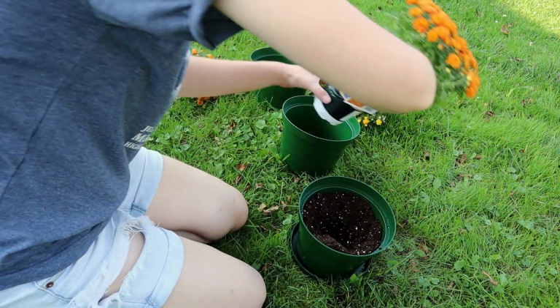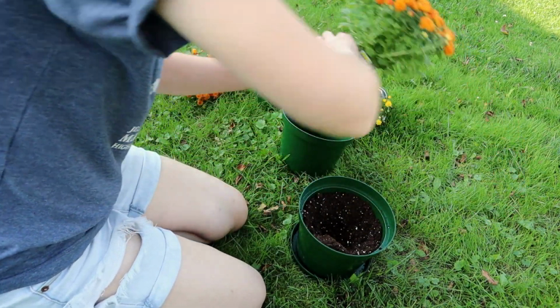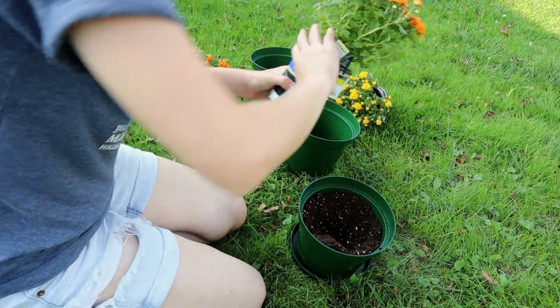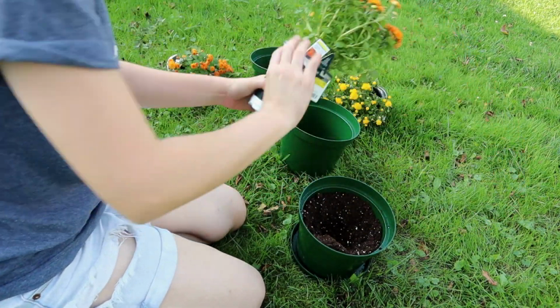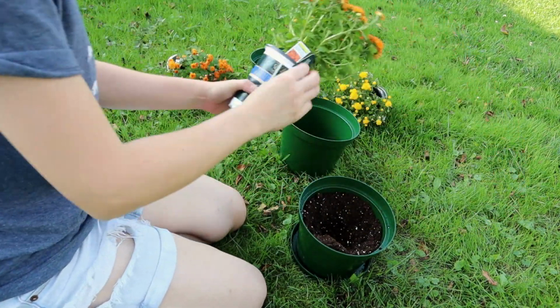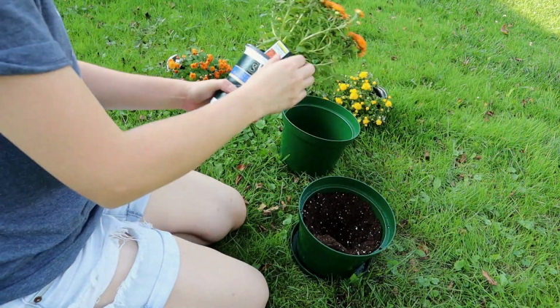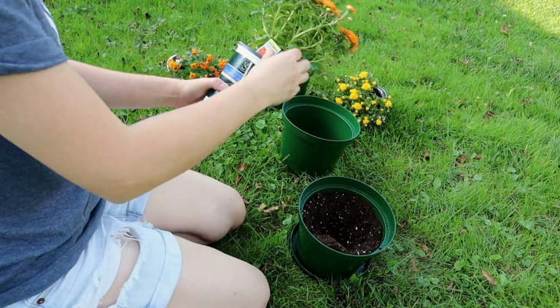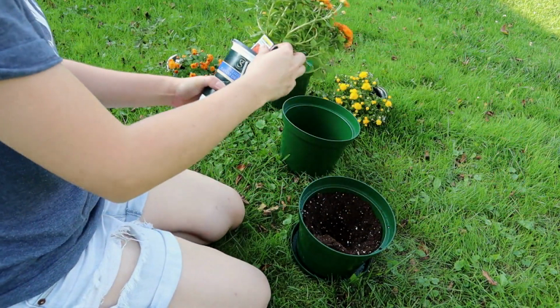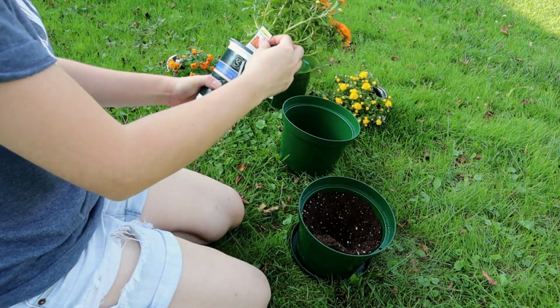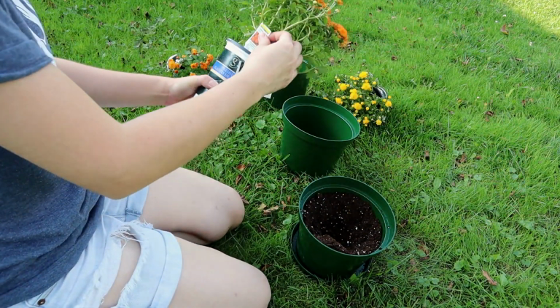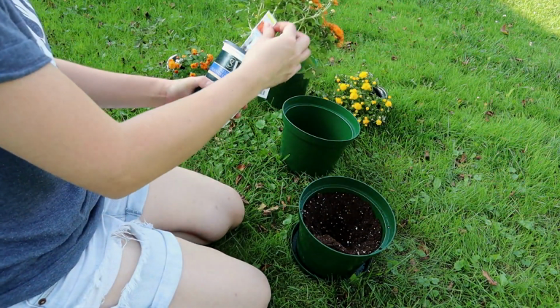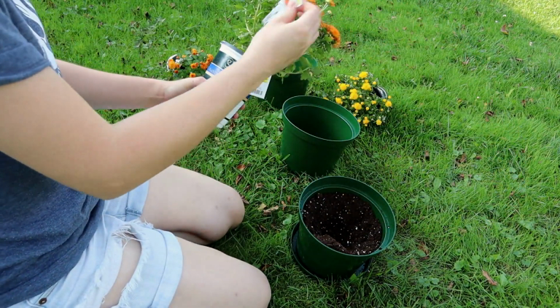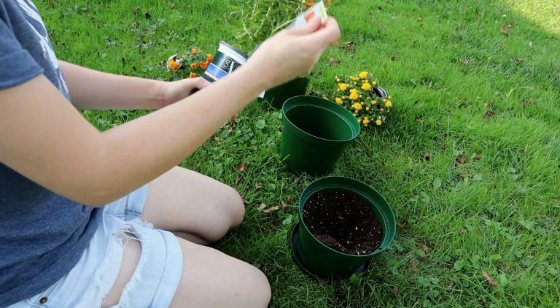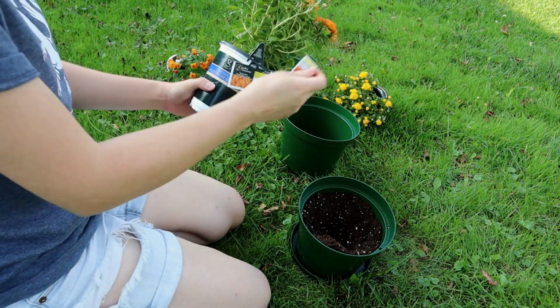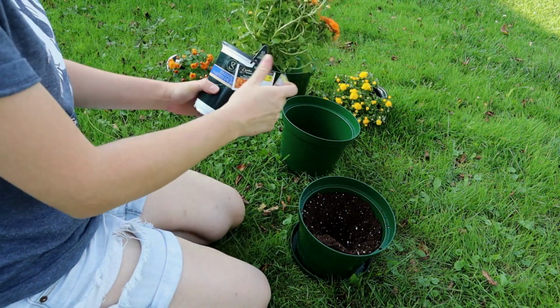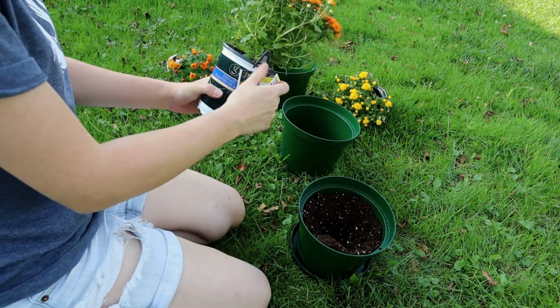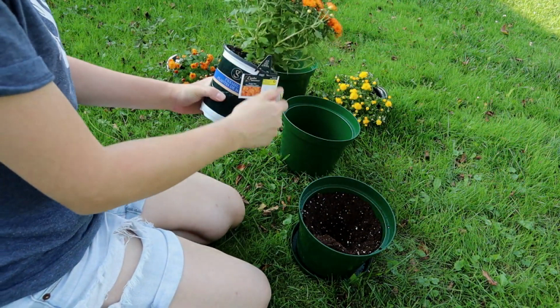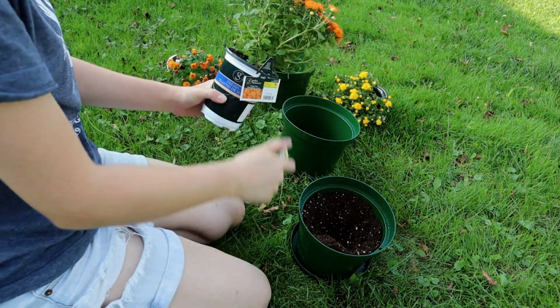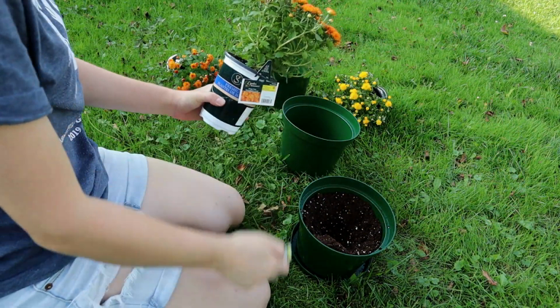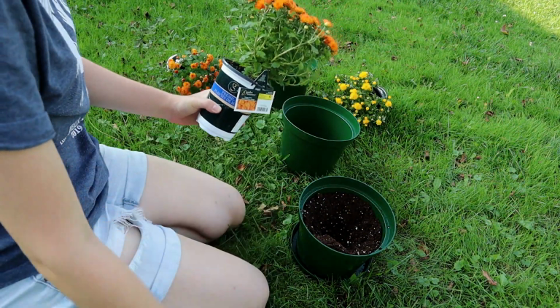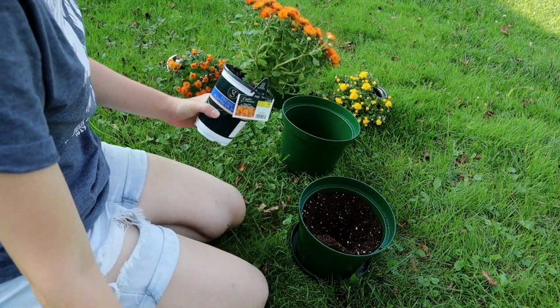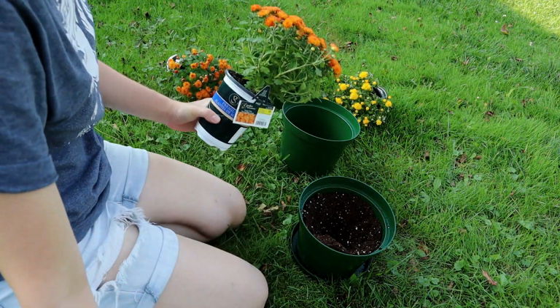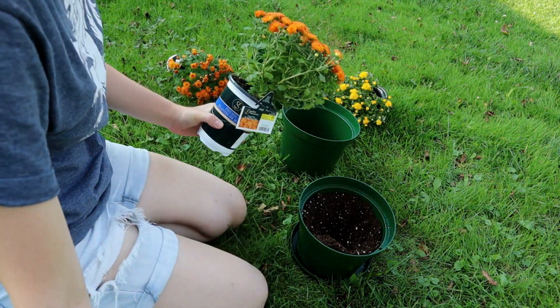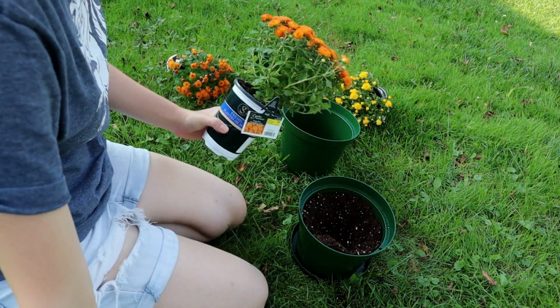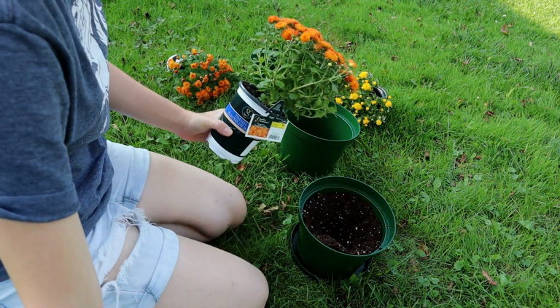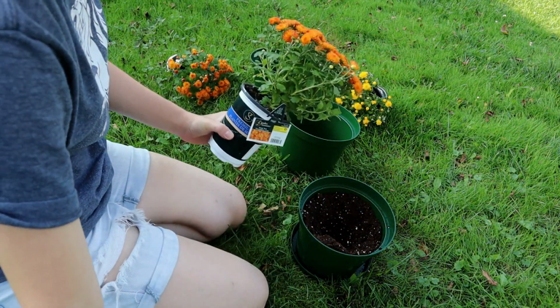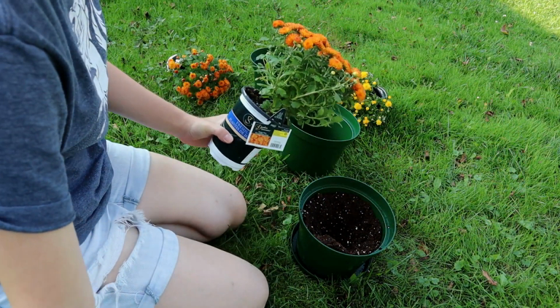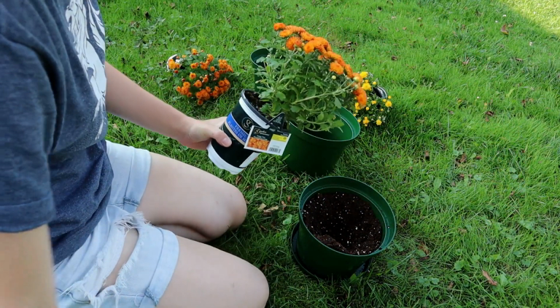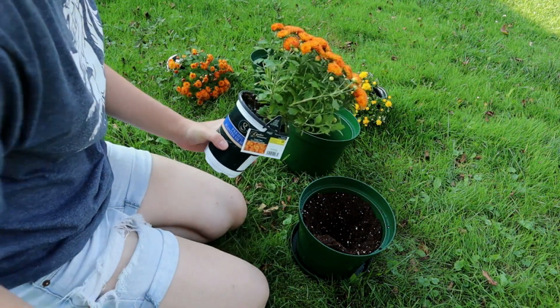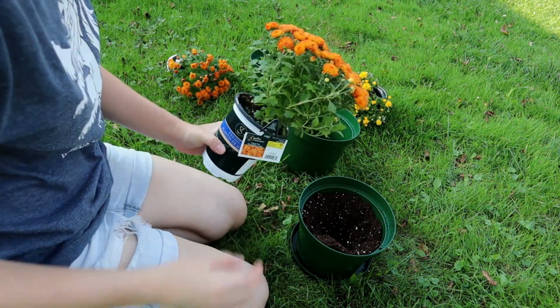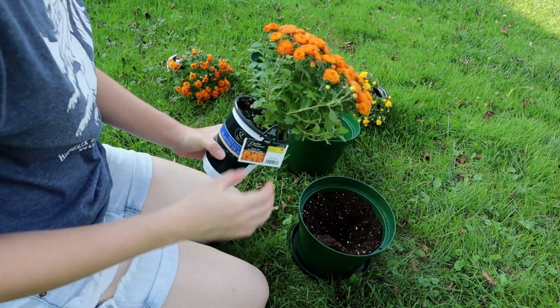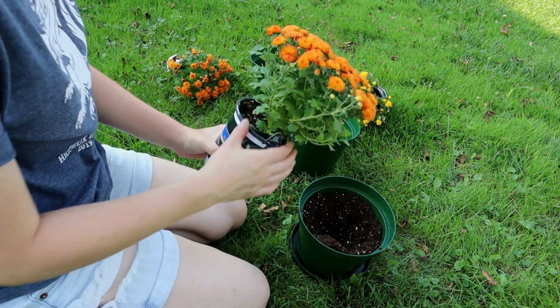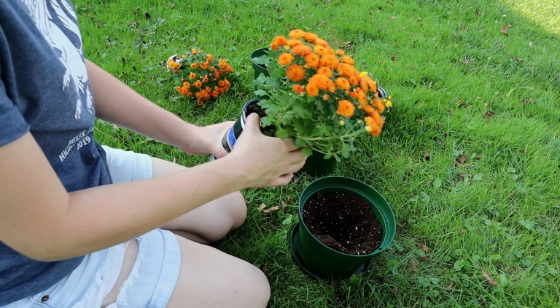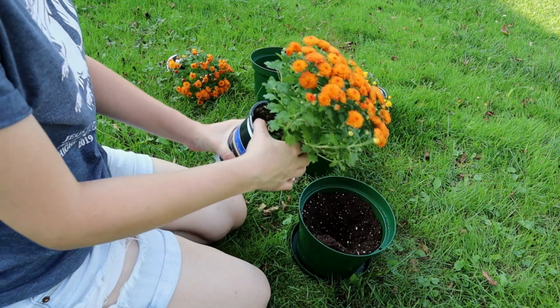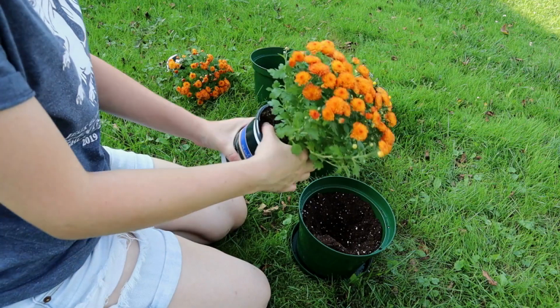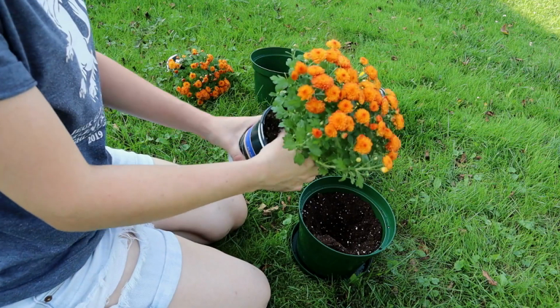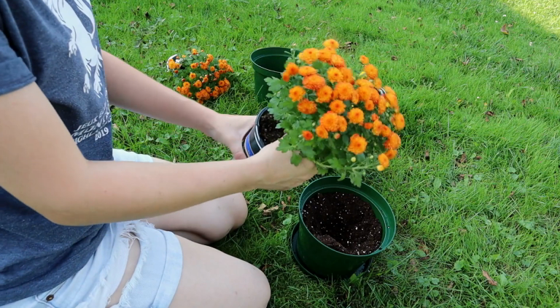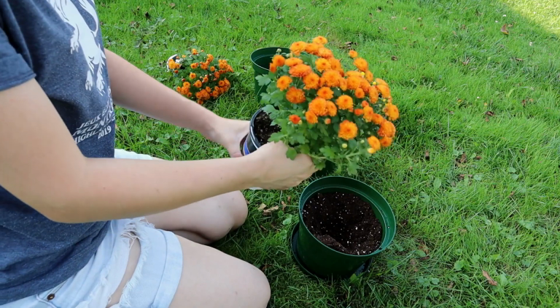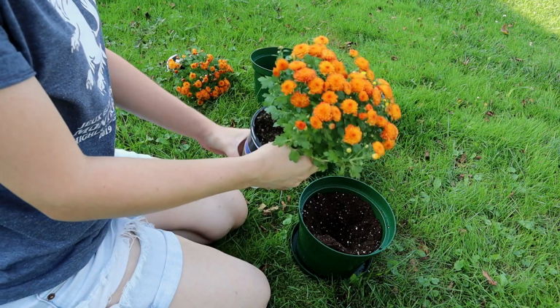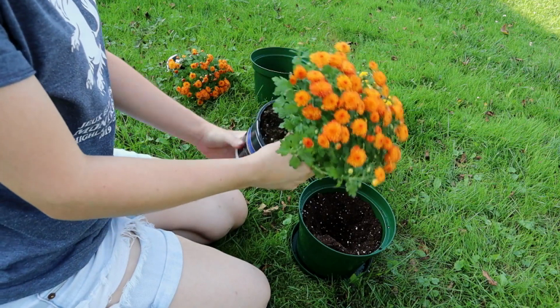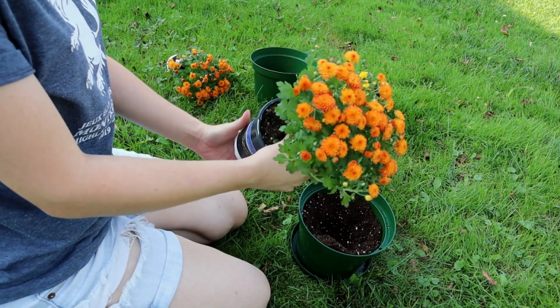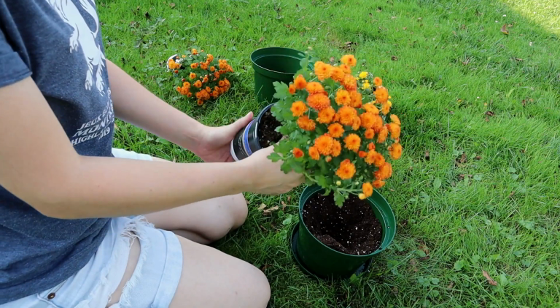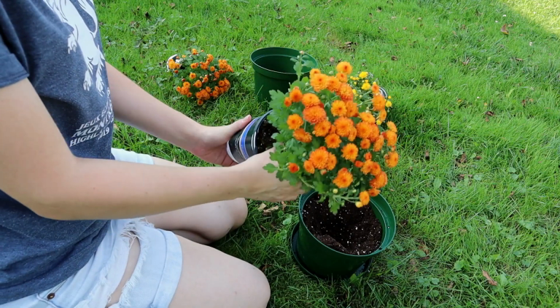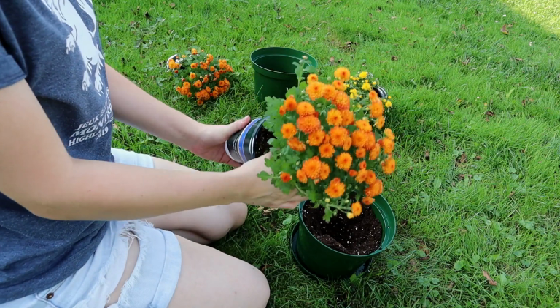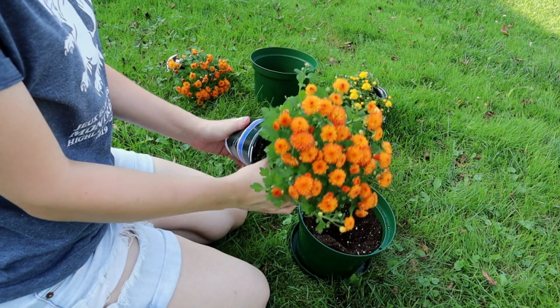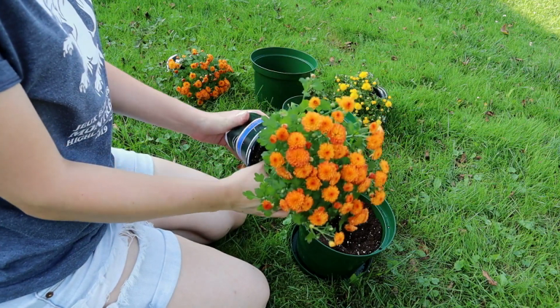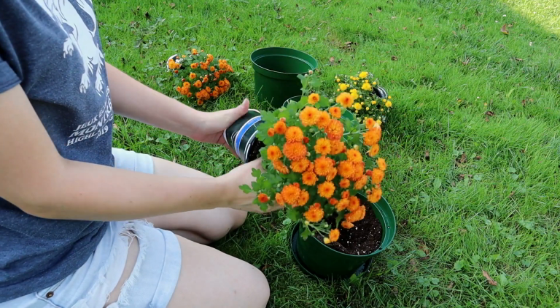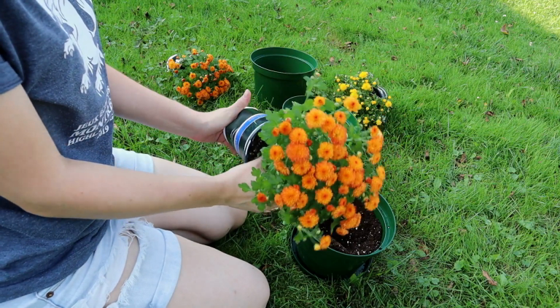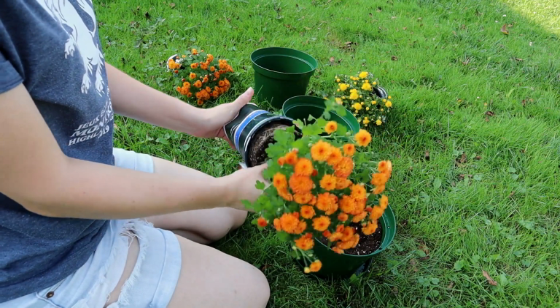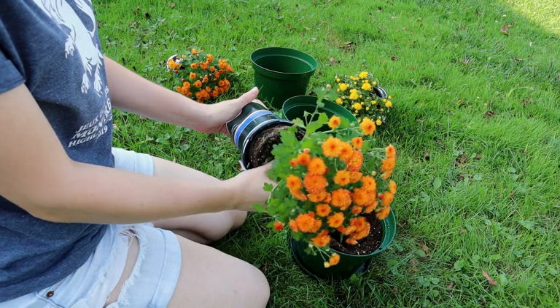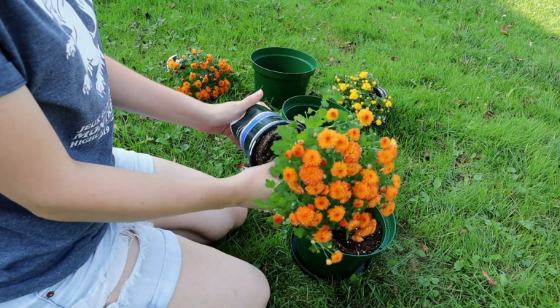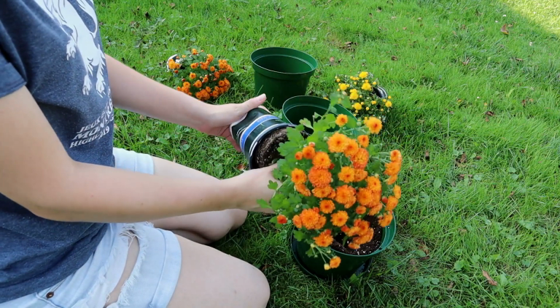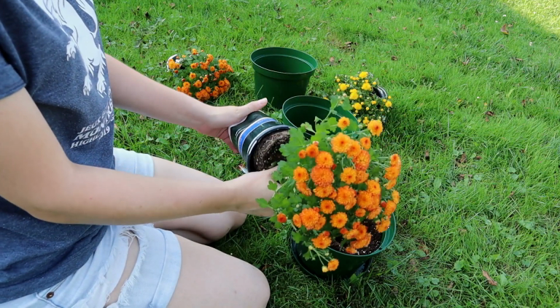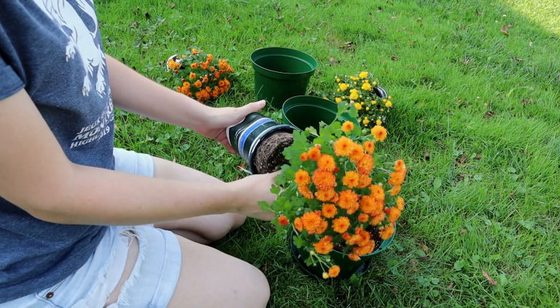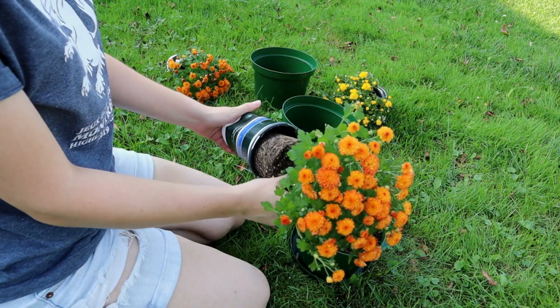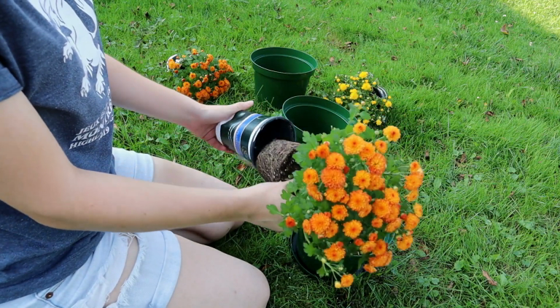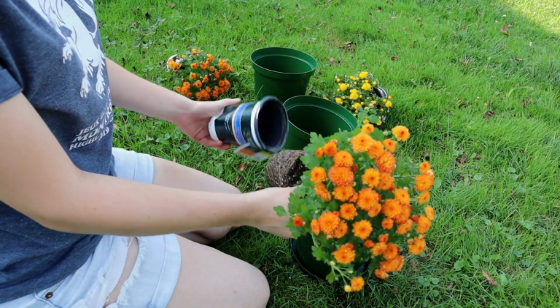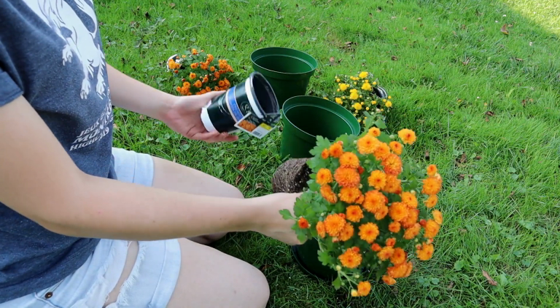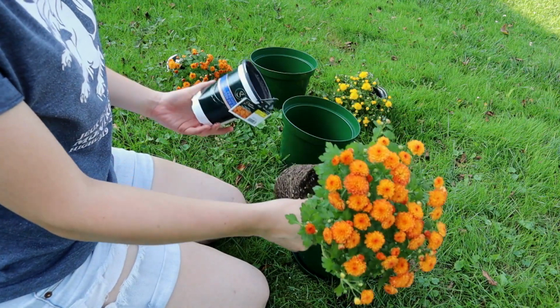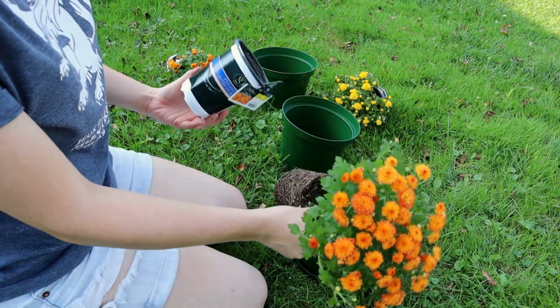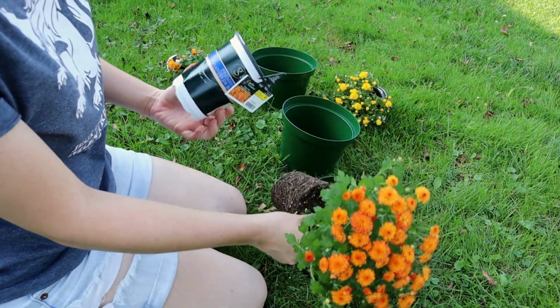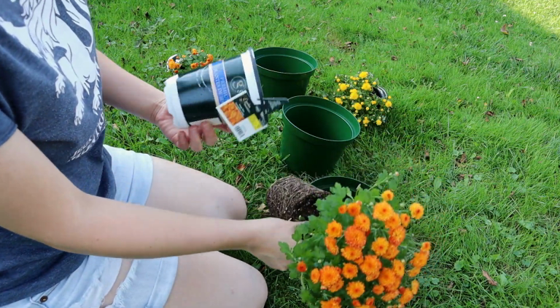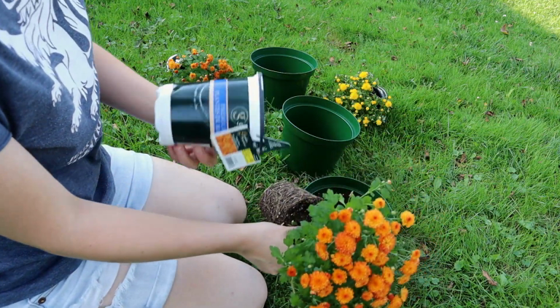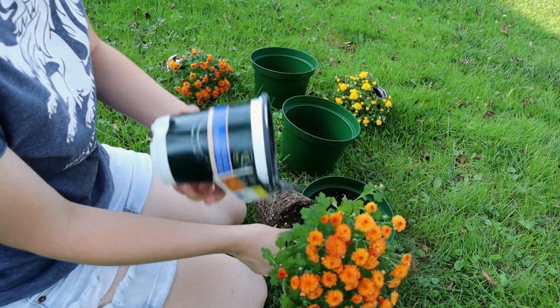It's the simple green magic of a tidy garden and bright blooms to welcome autumn.